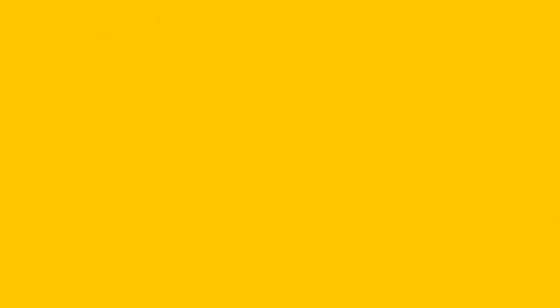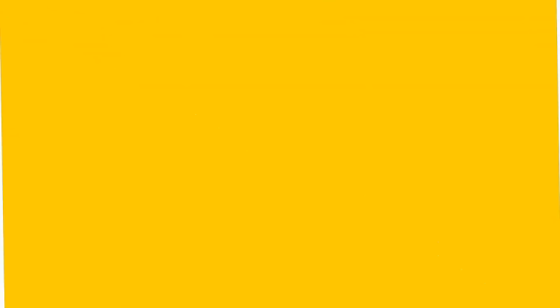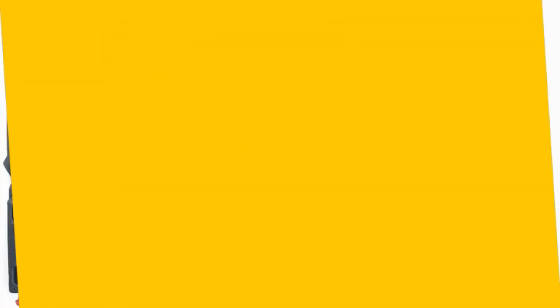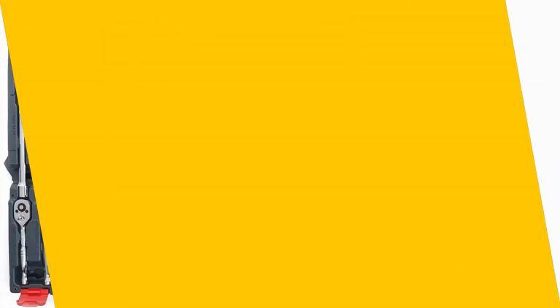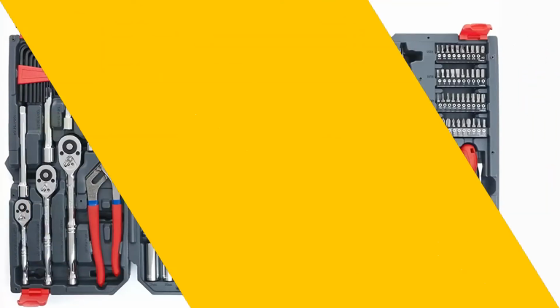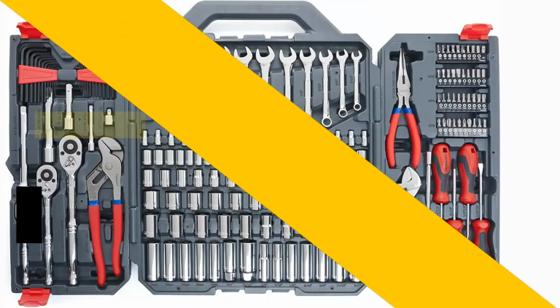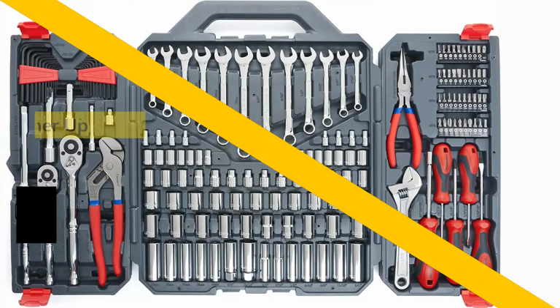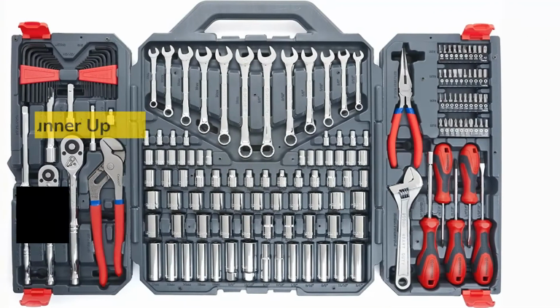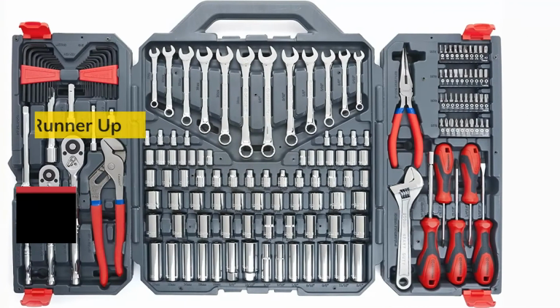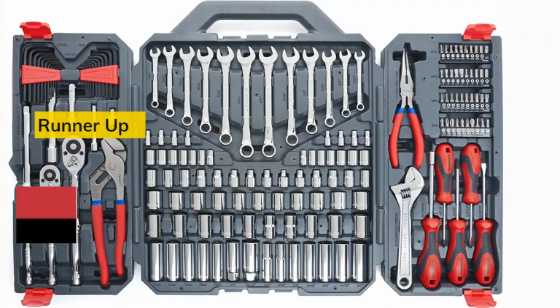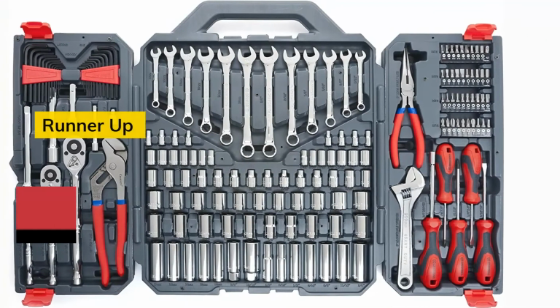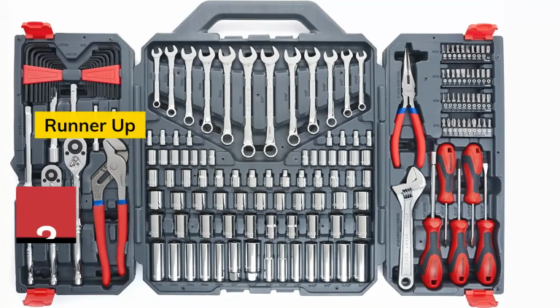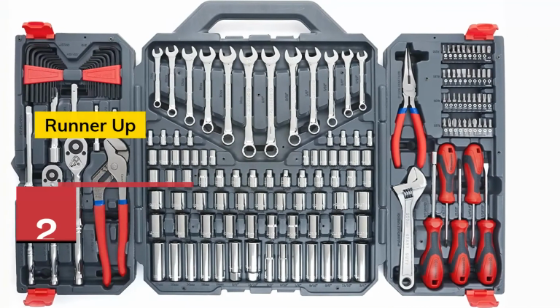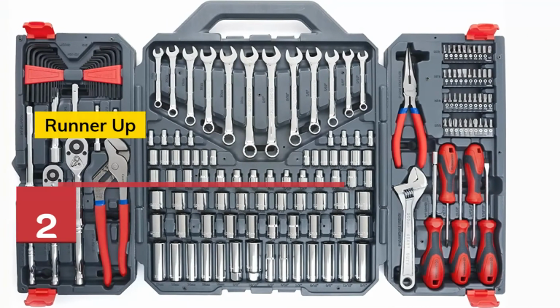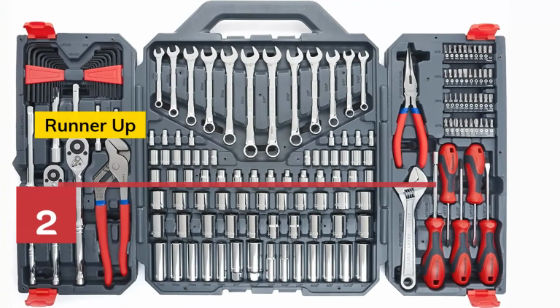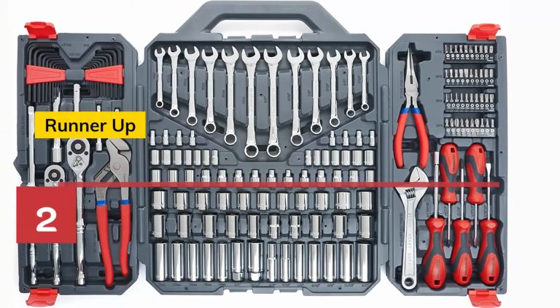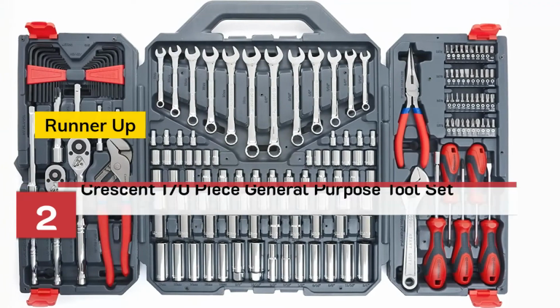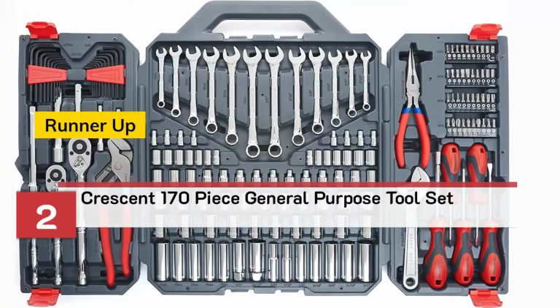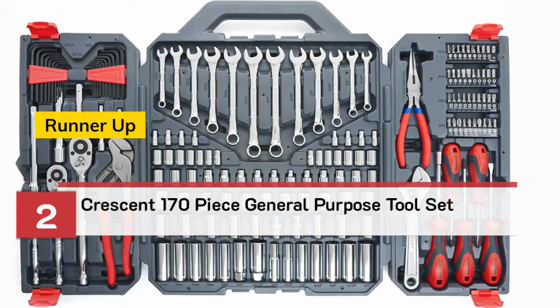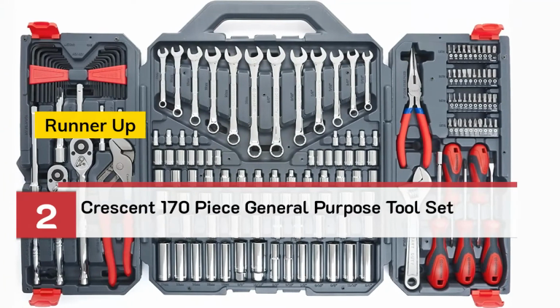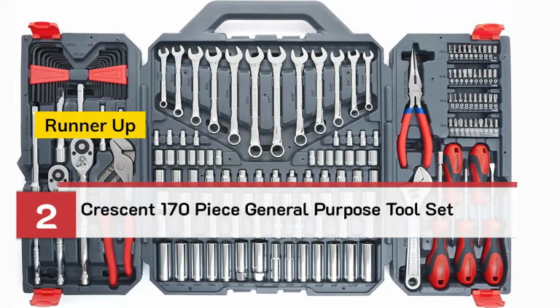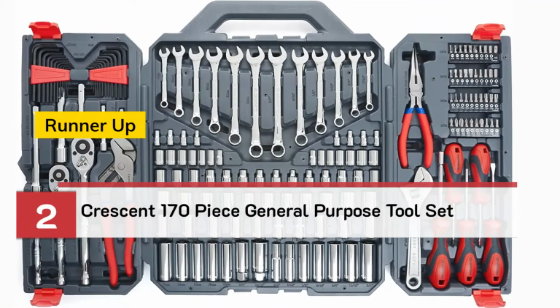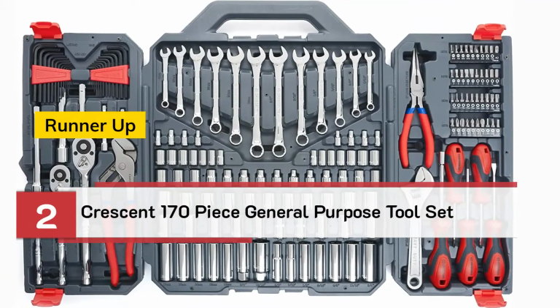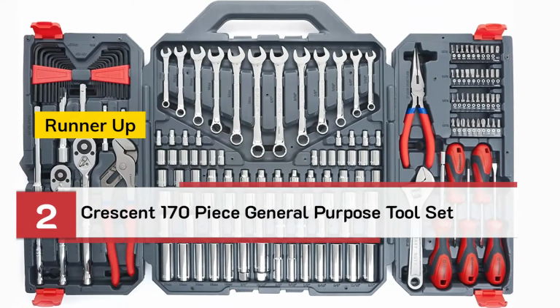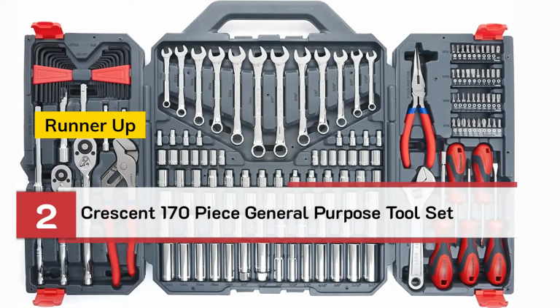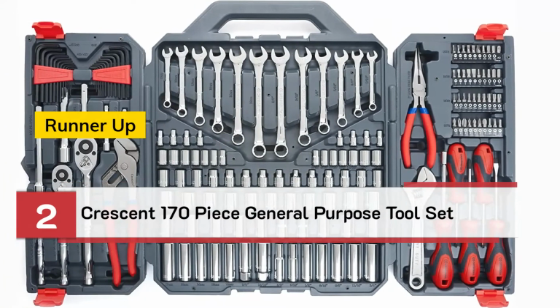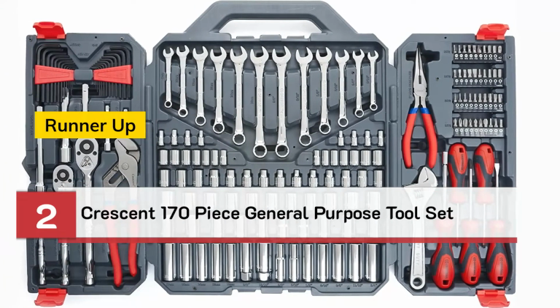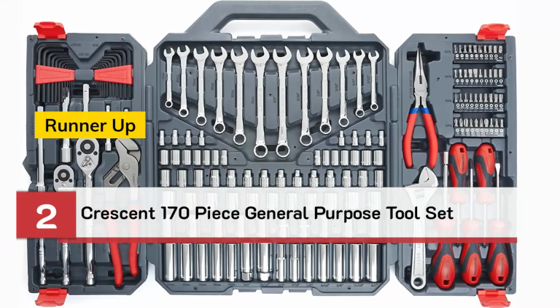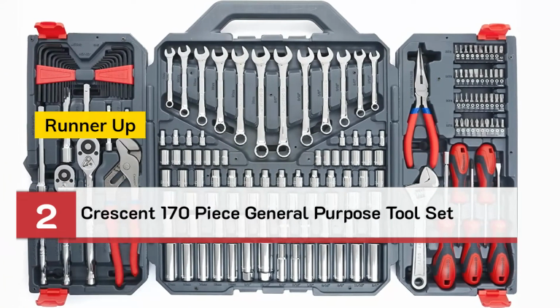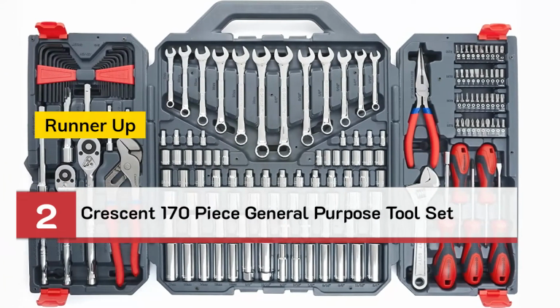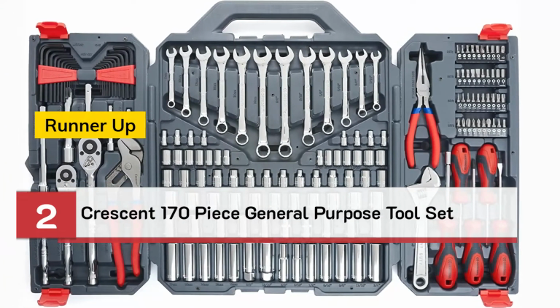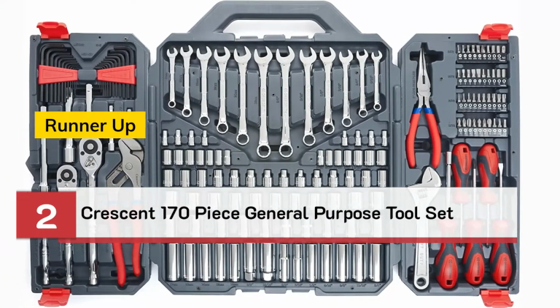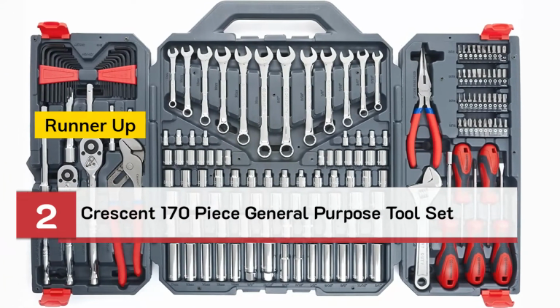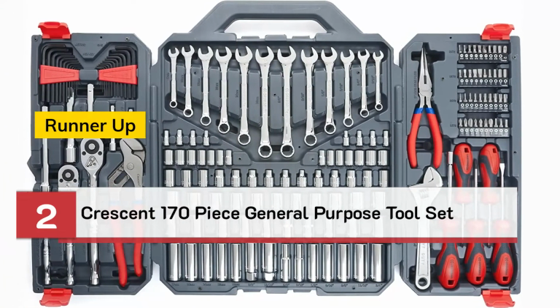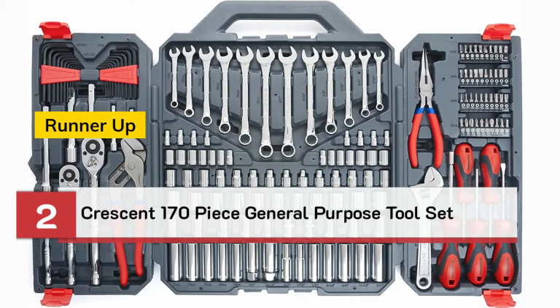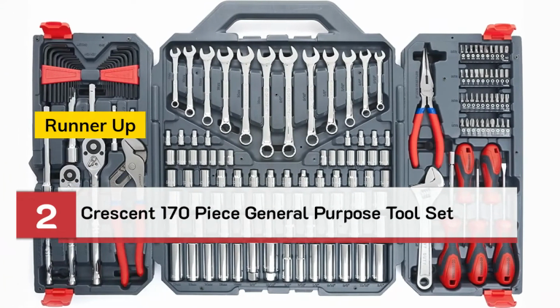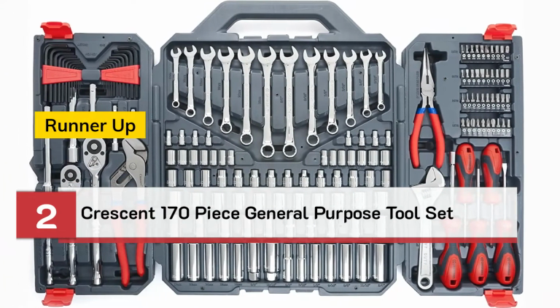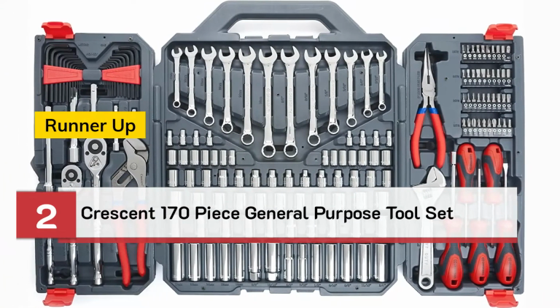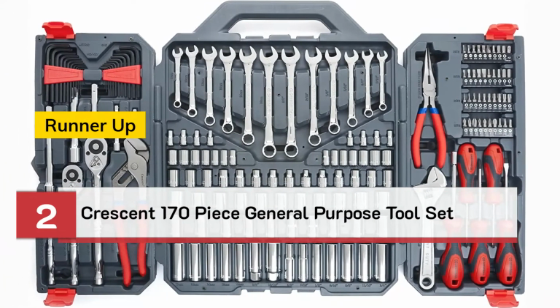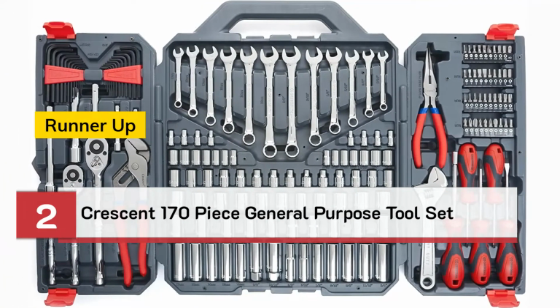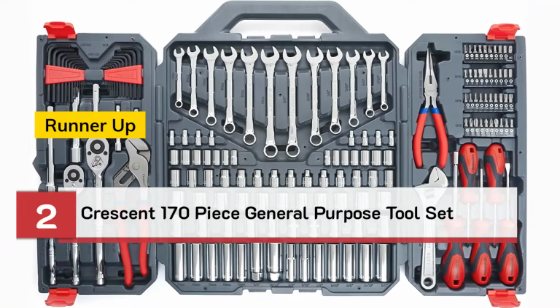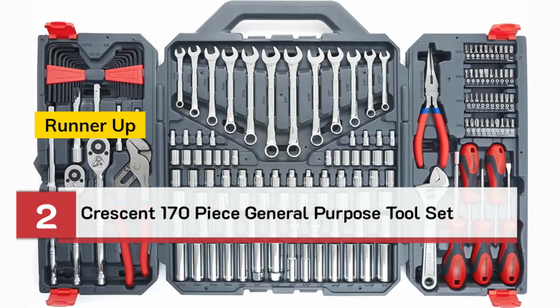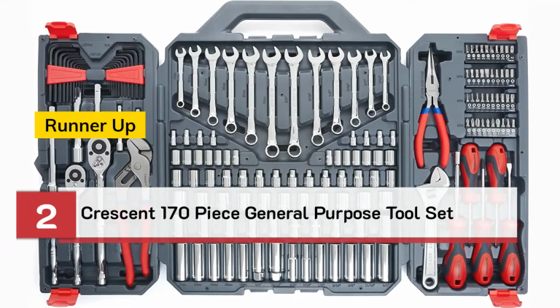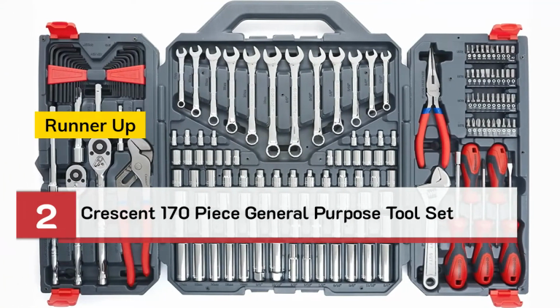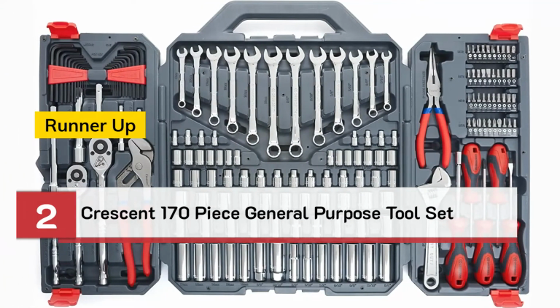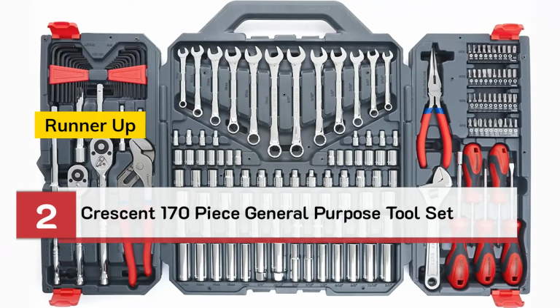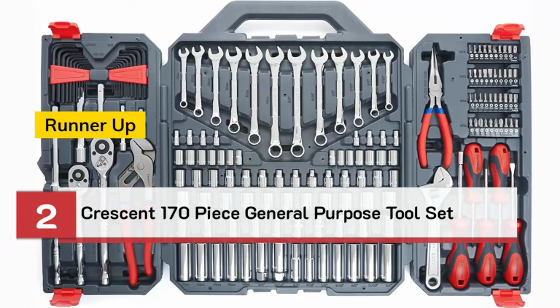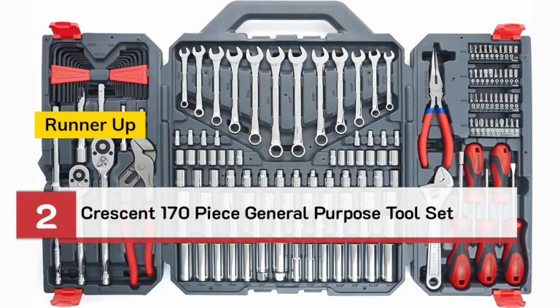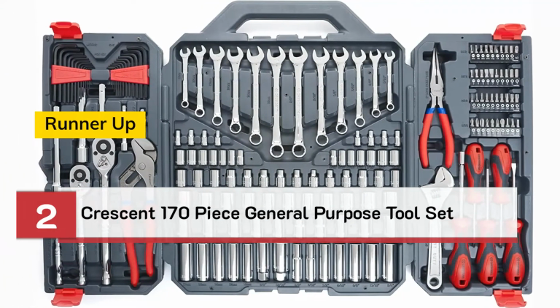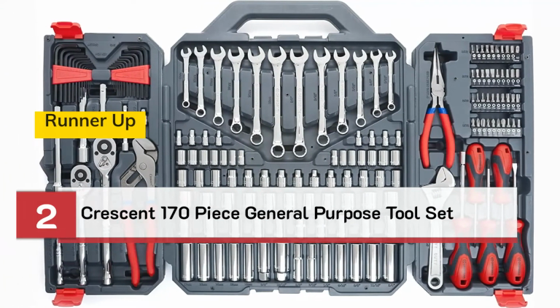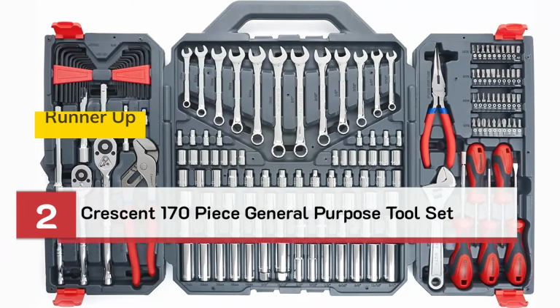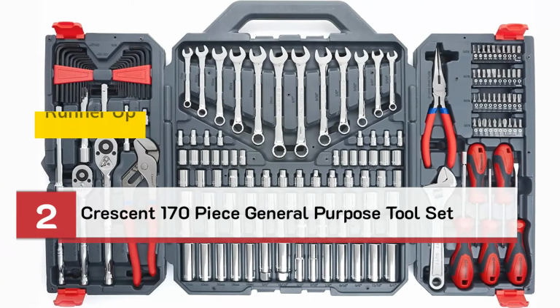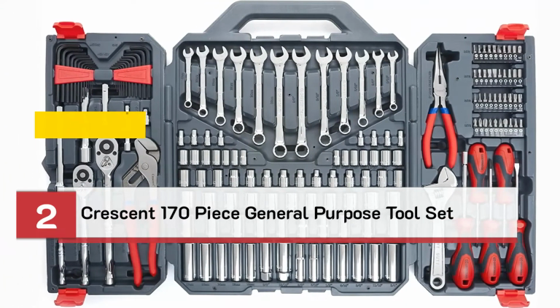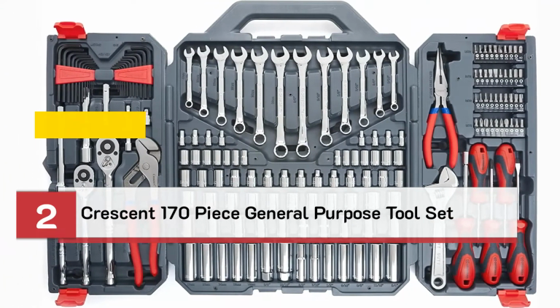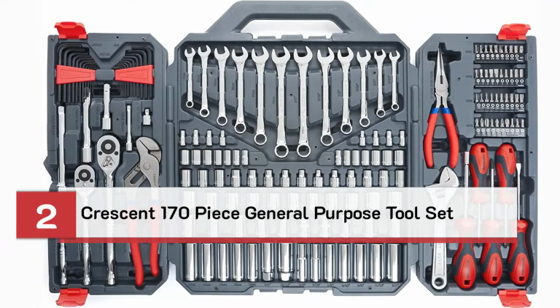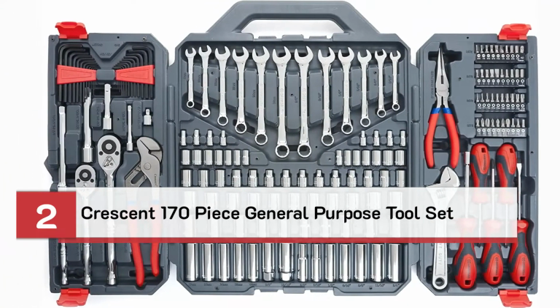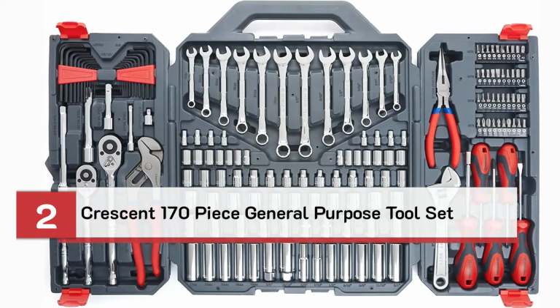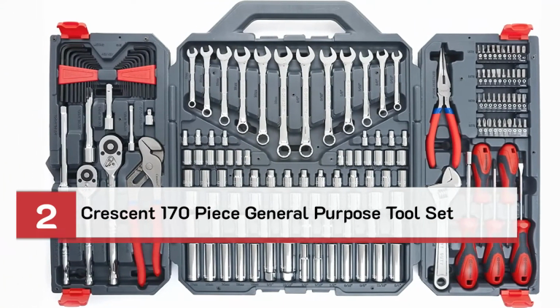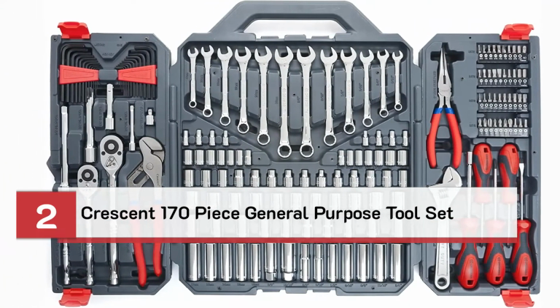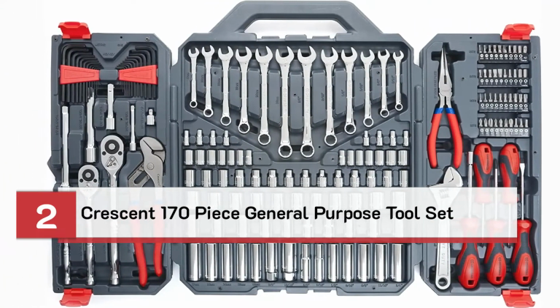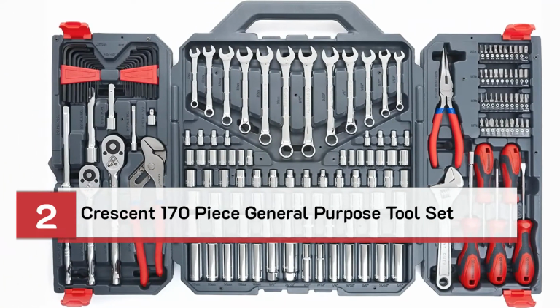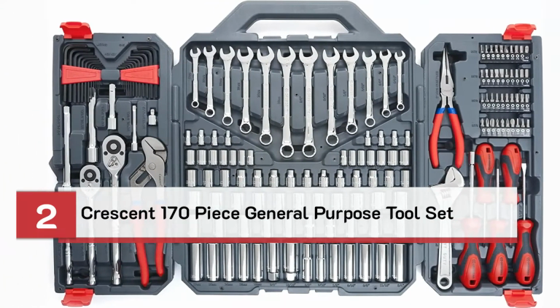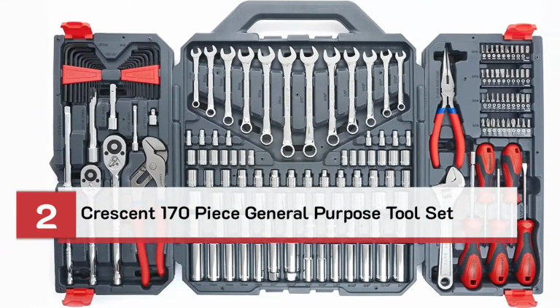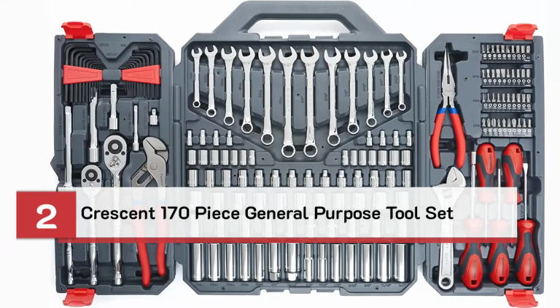Number 2: Runner Up — Crescent 170-Piece General Purpose Tool Set.